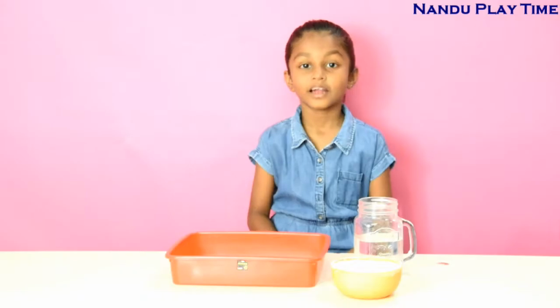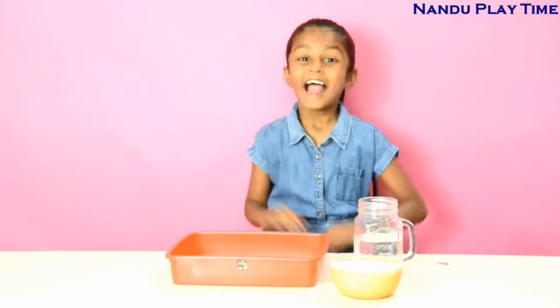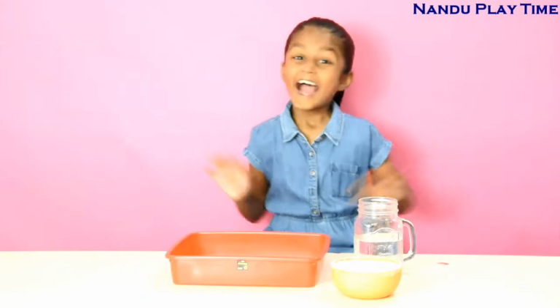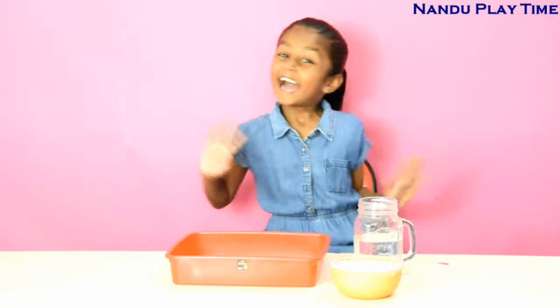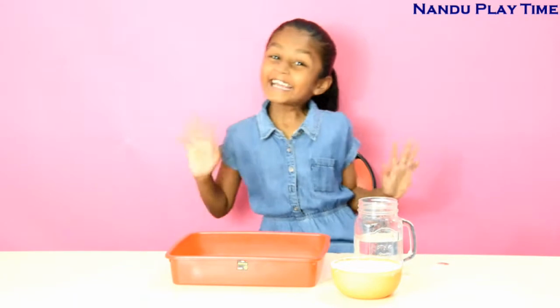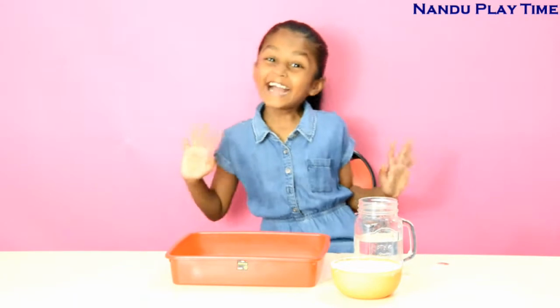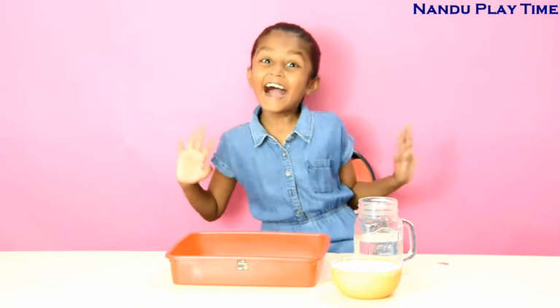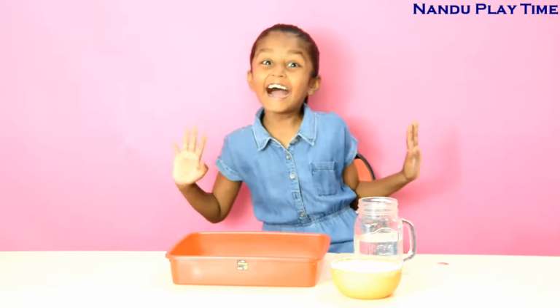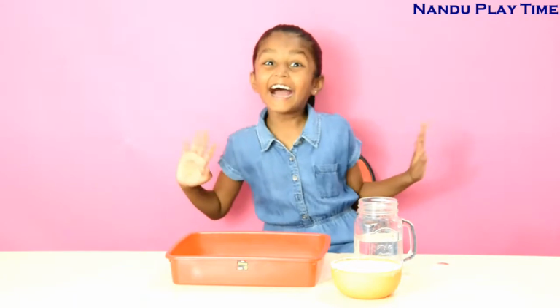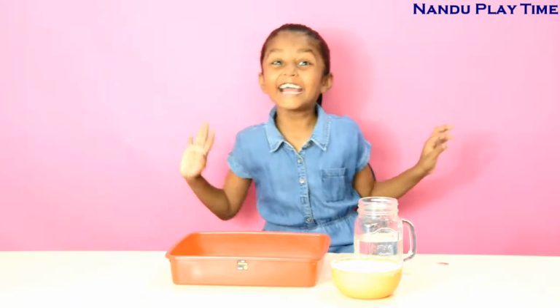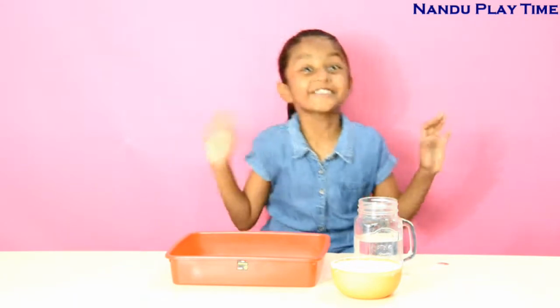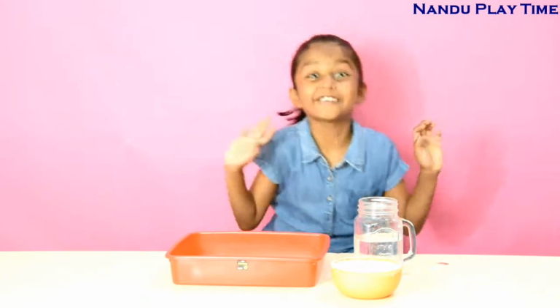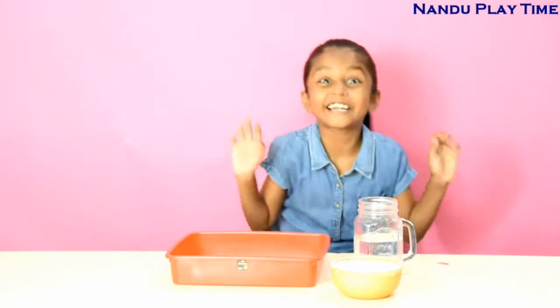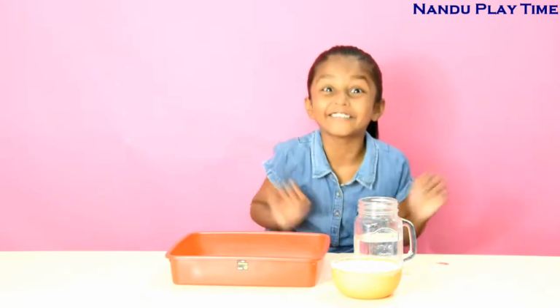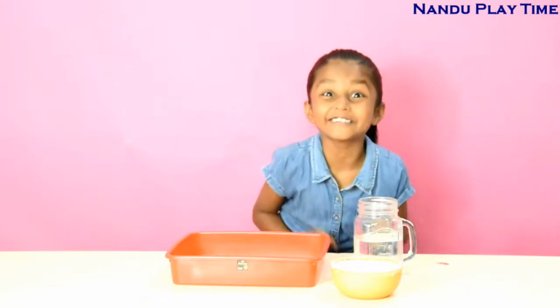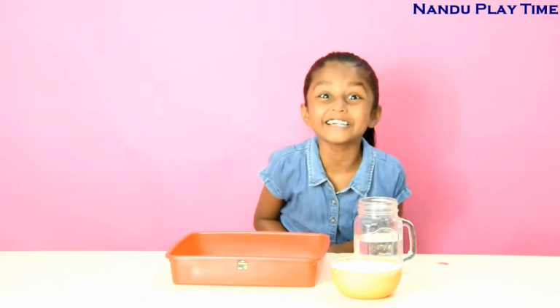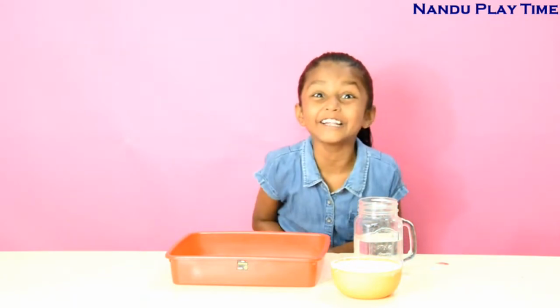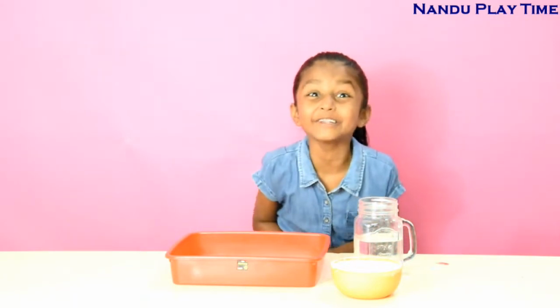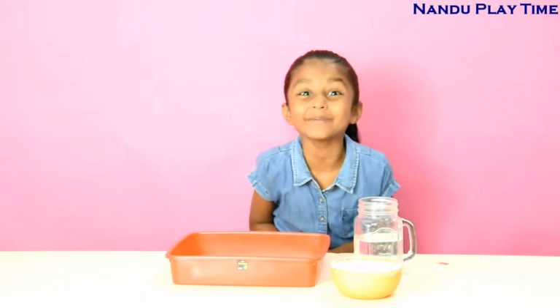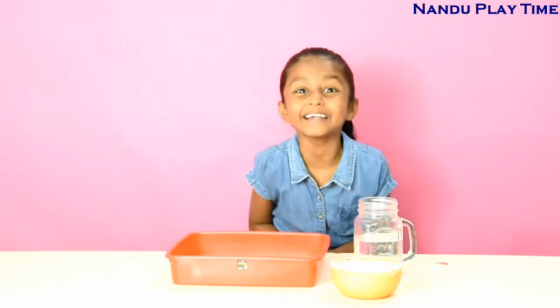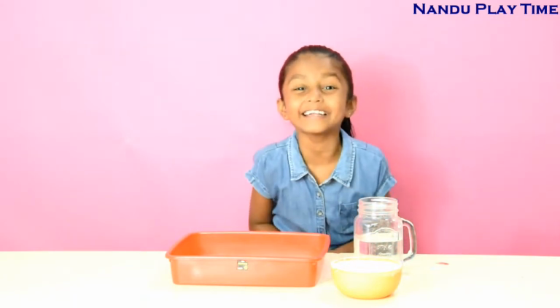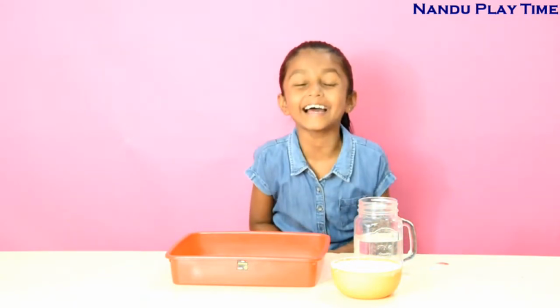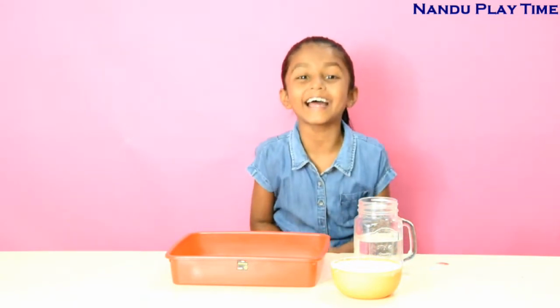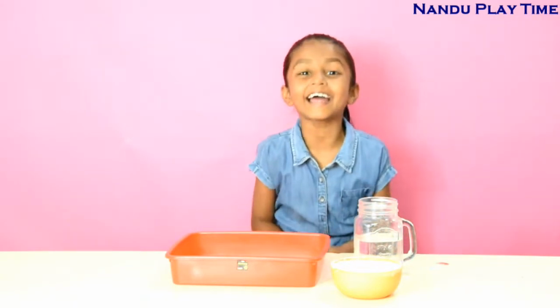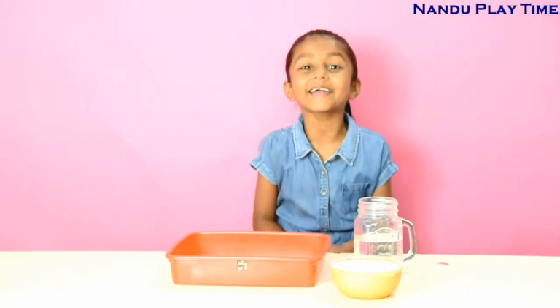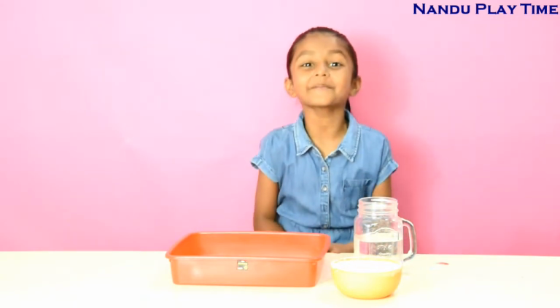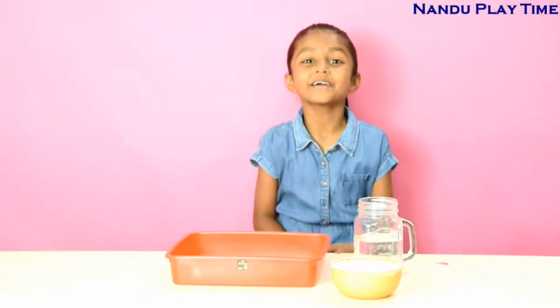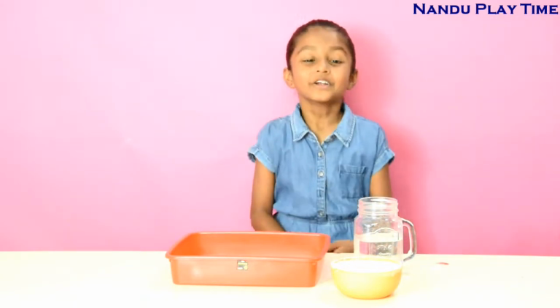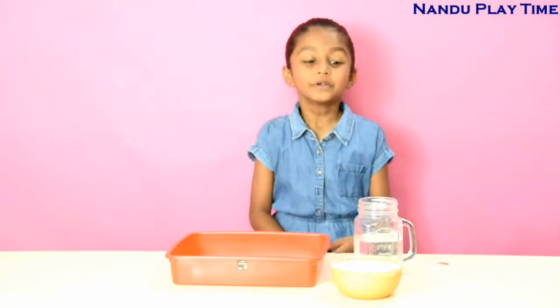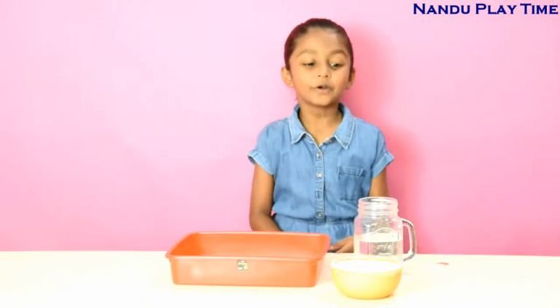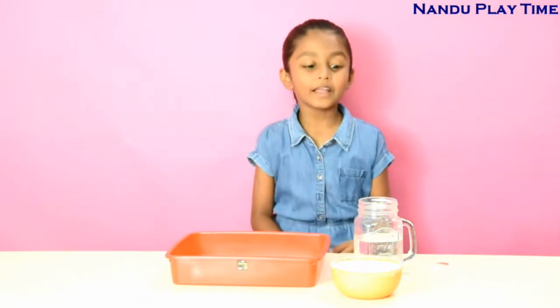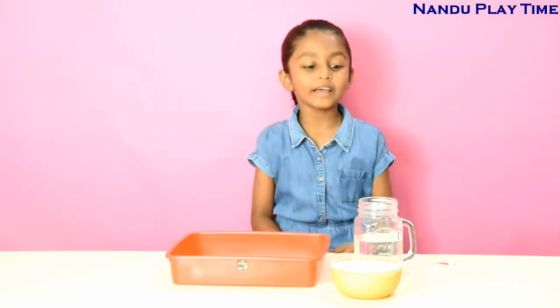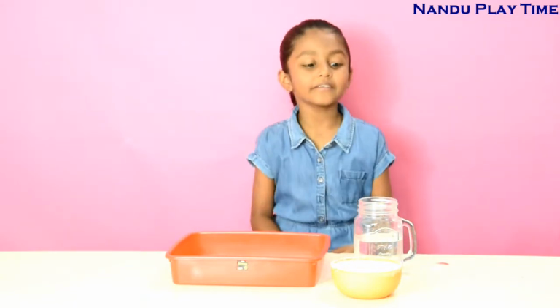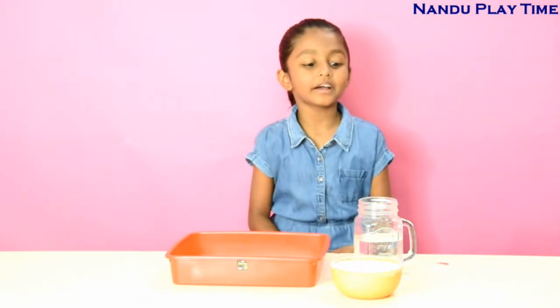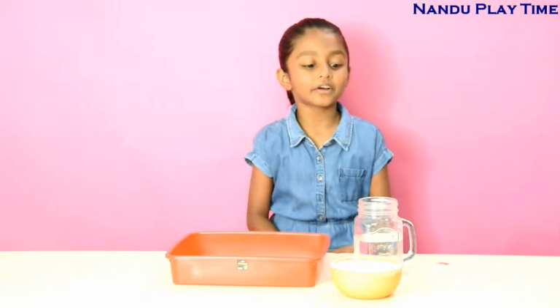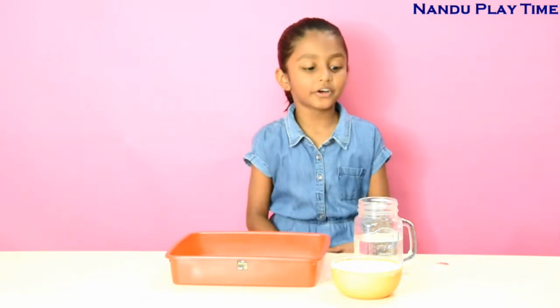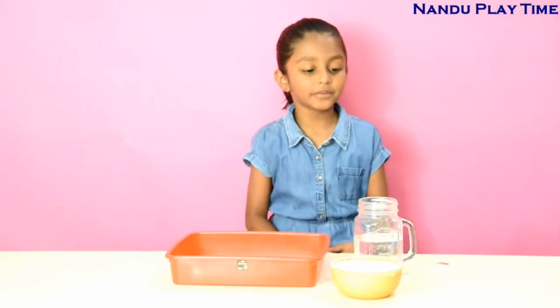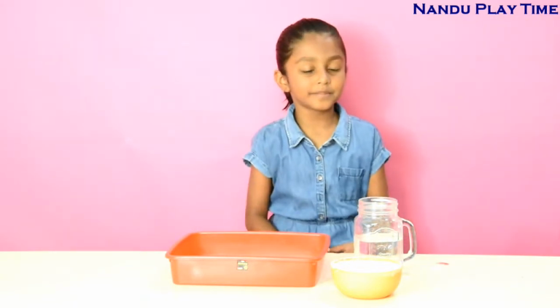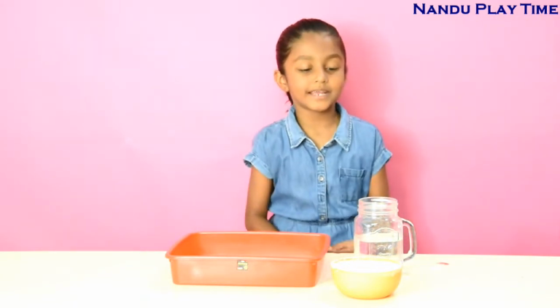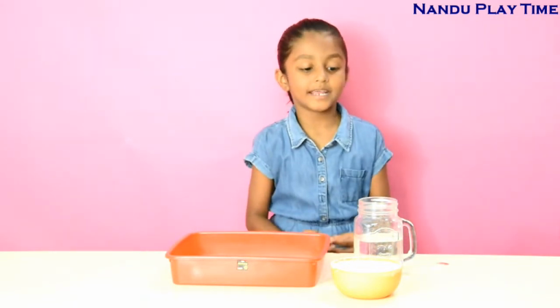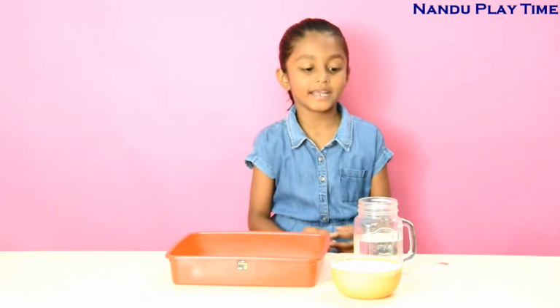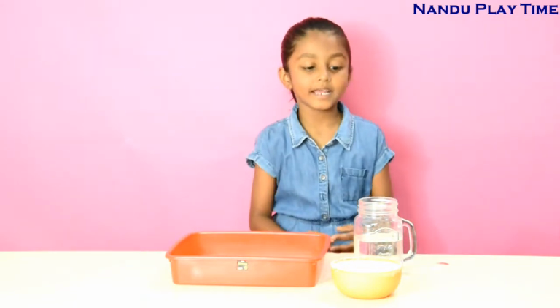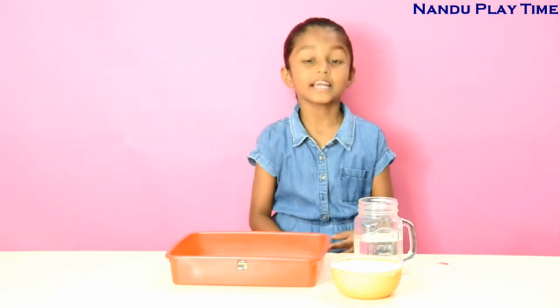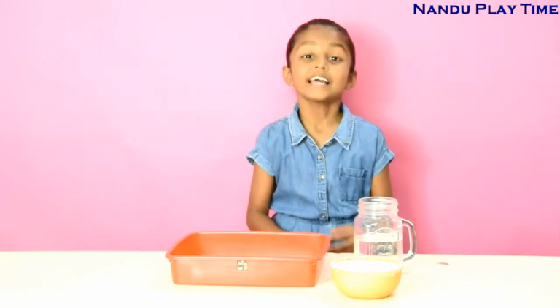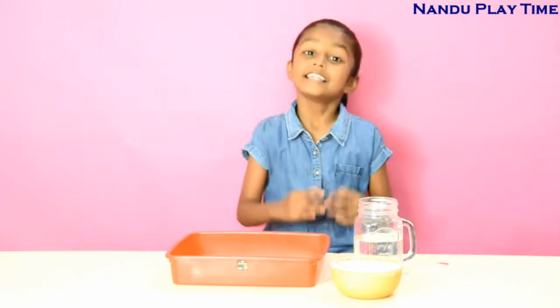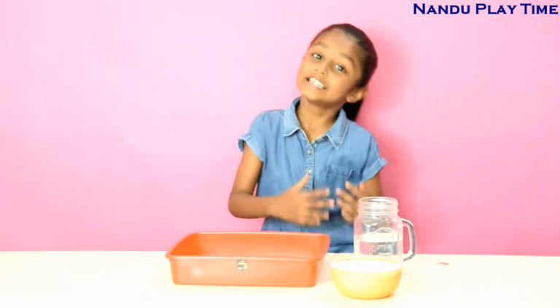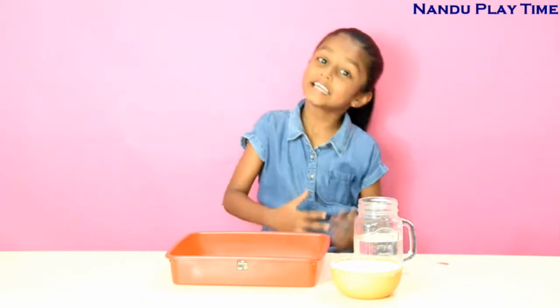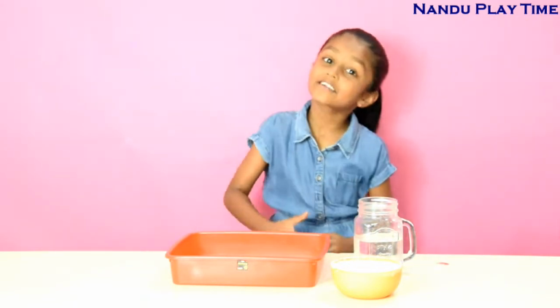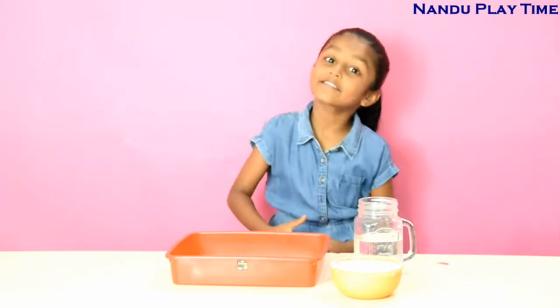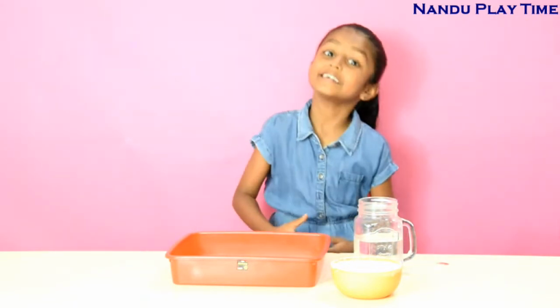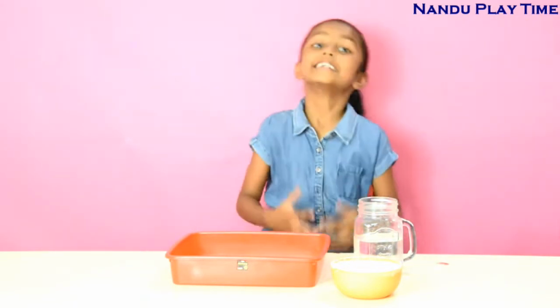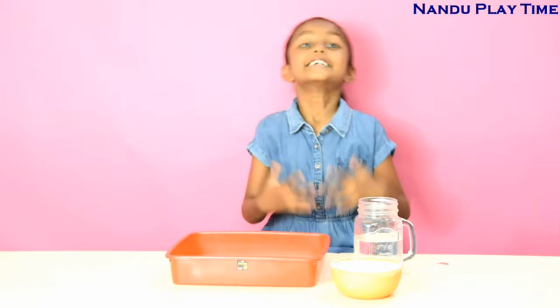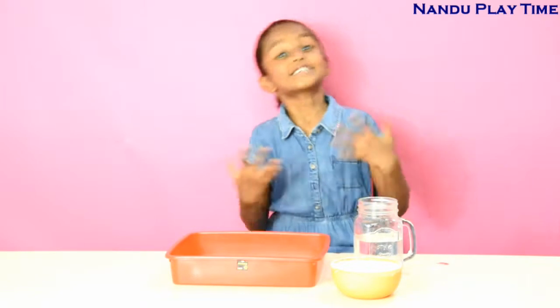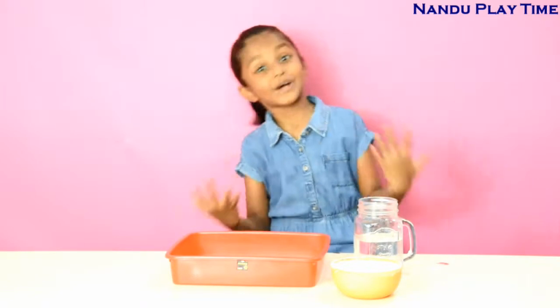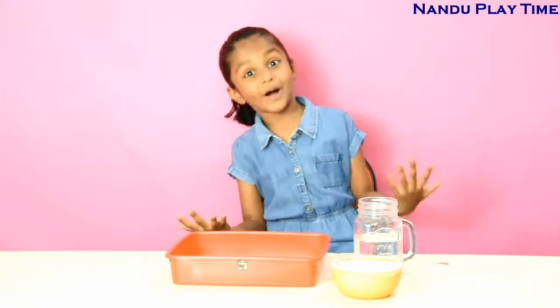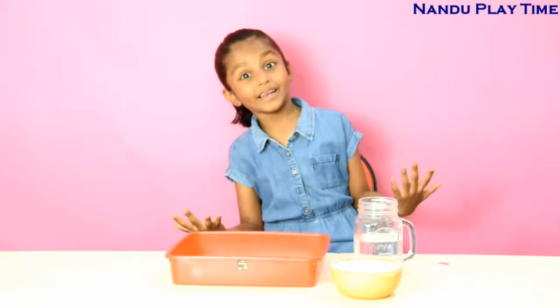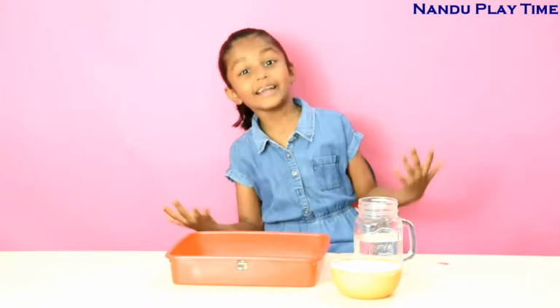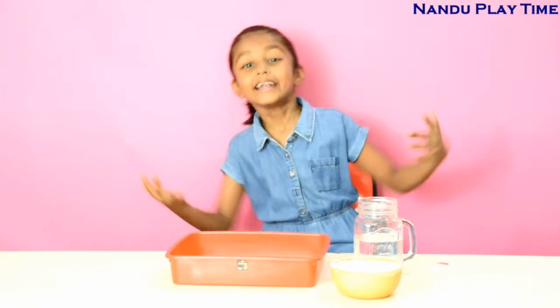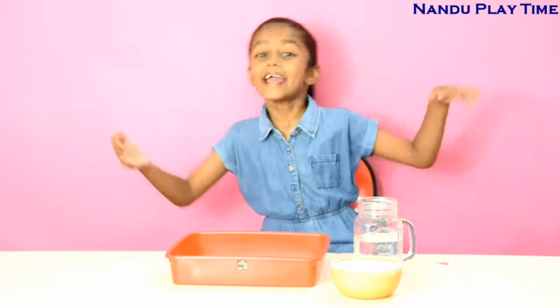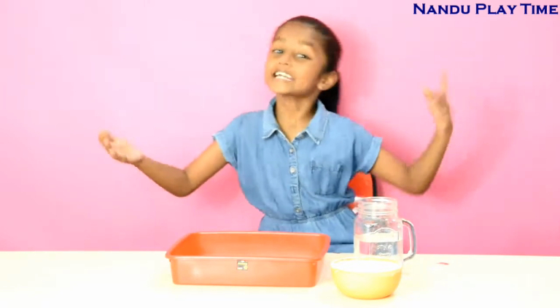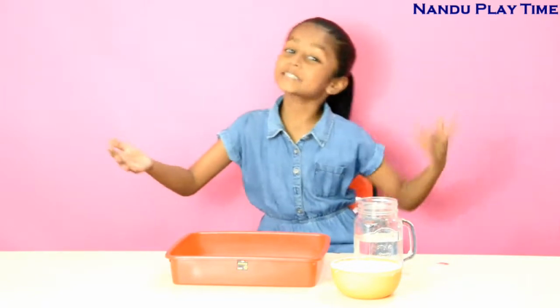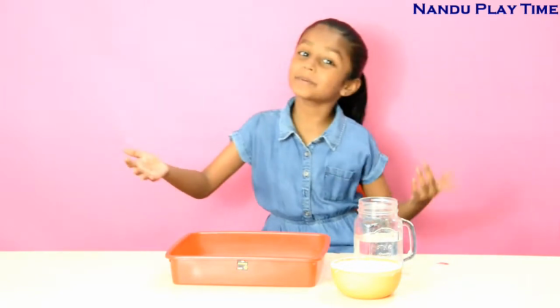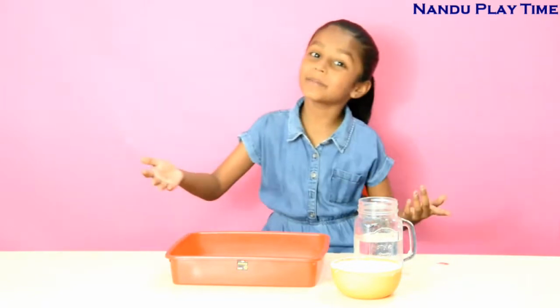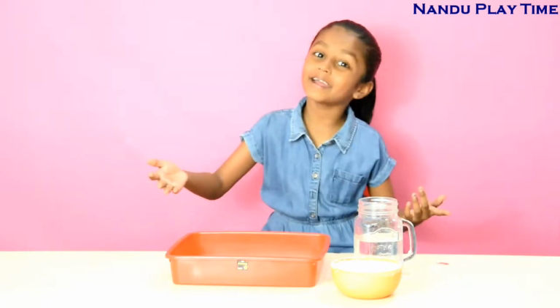Hi guys, welcome to Let the Playtime. Today we are going to make a liquid solid experiment.